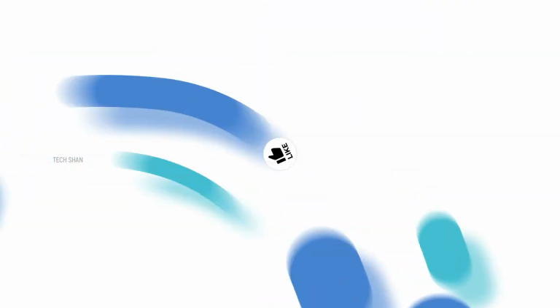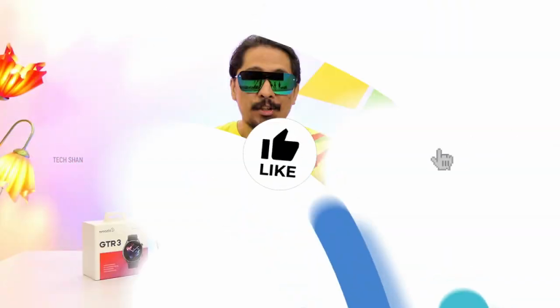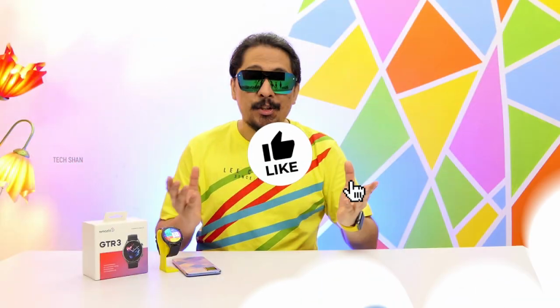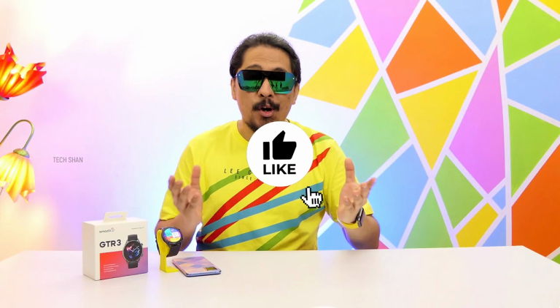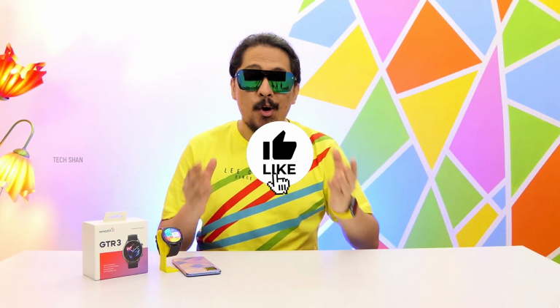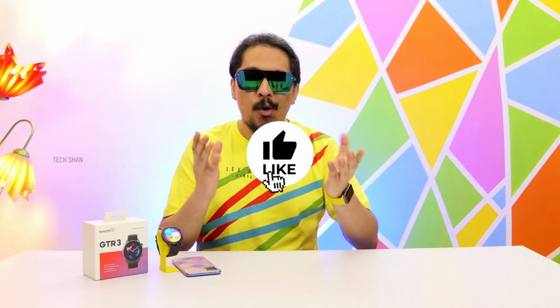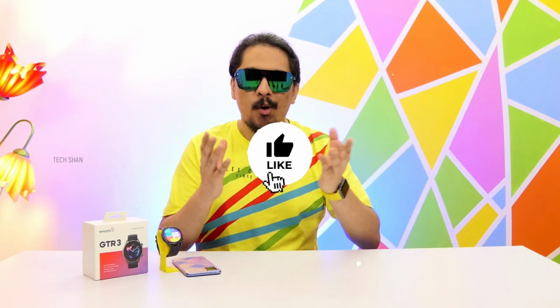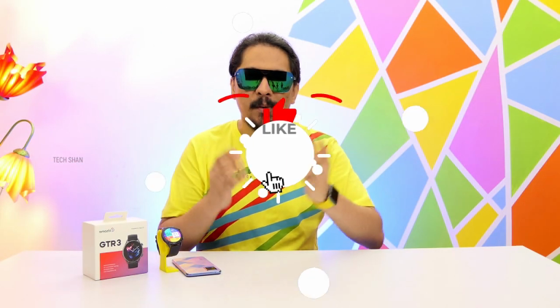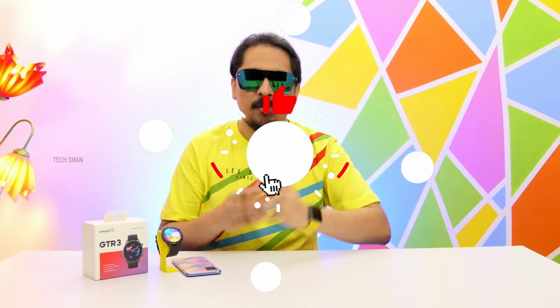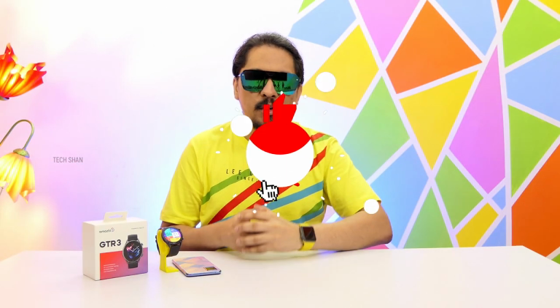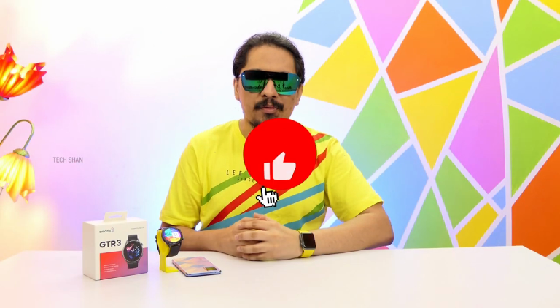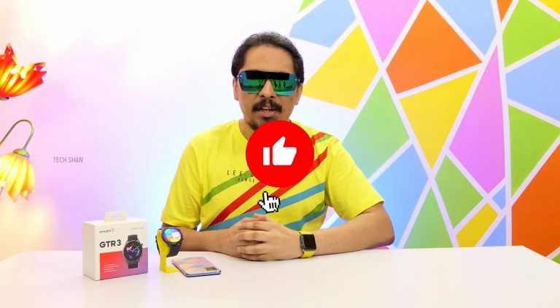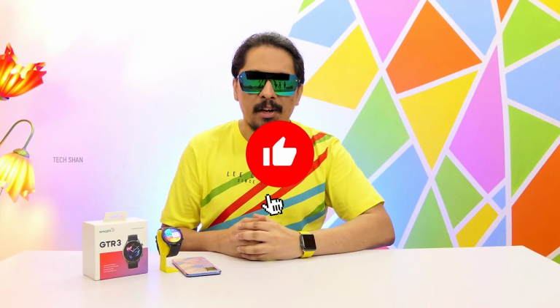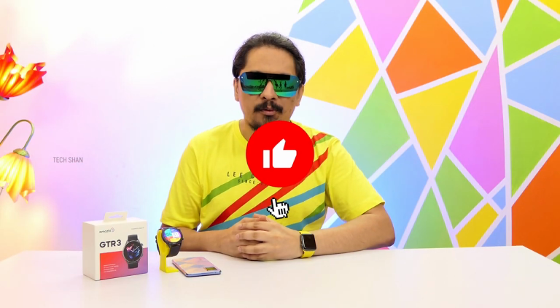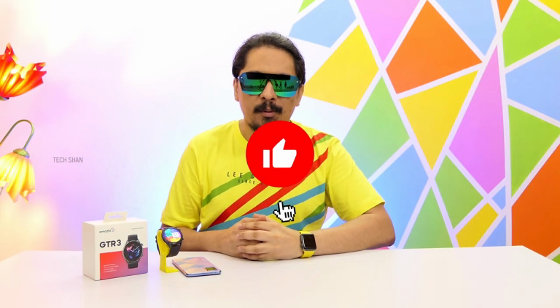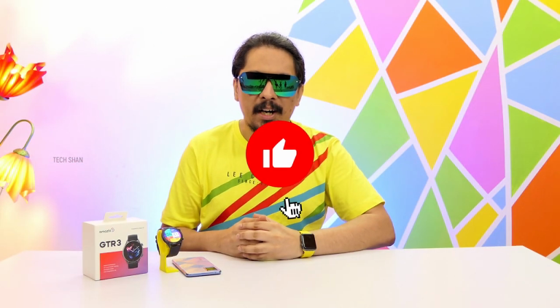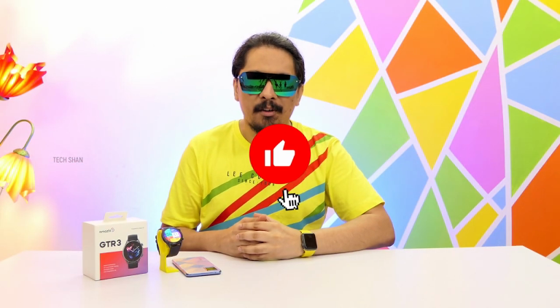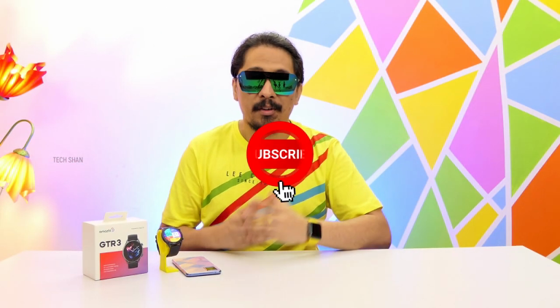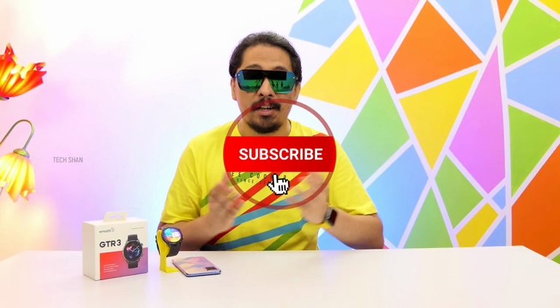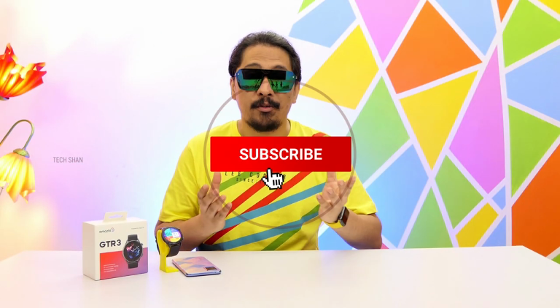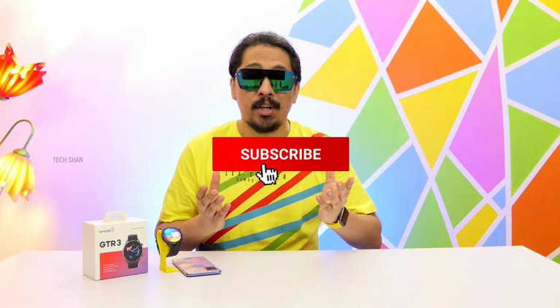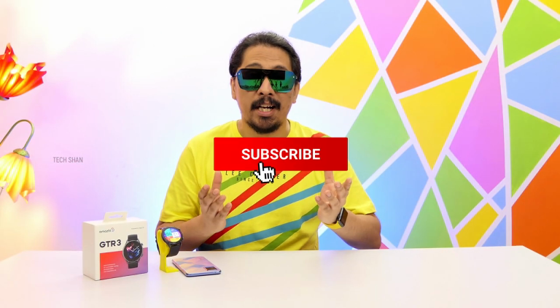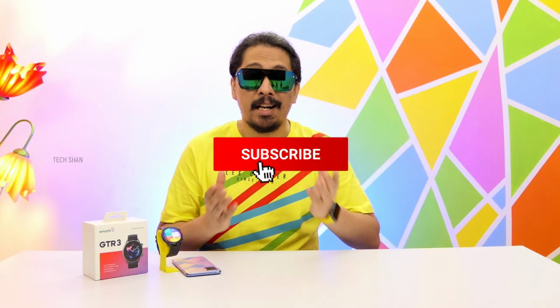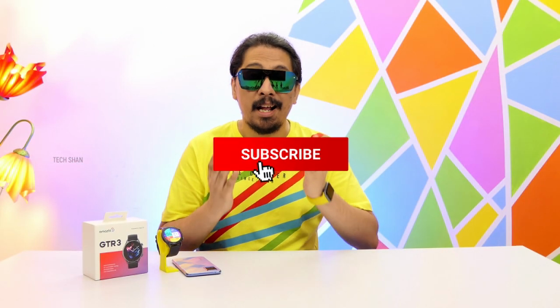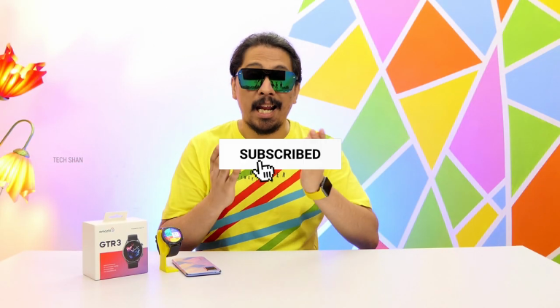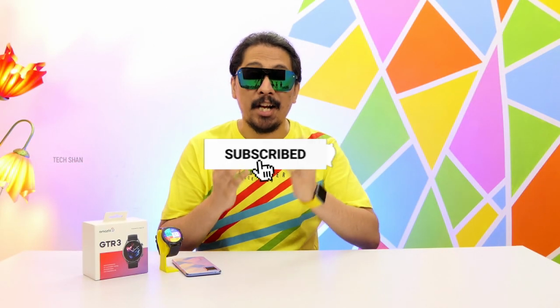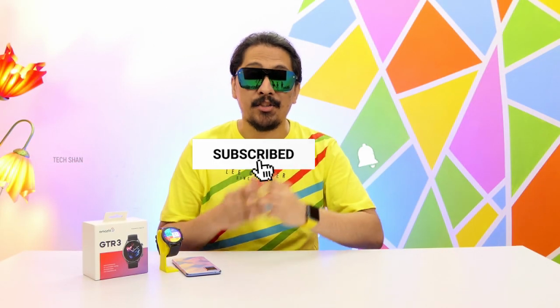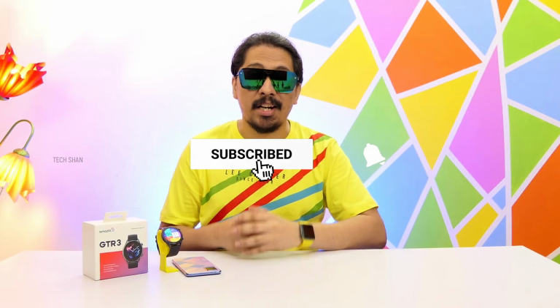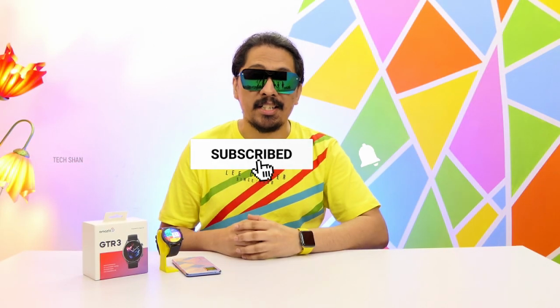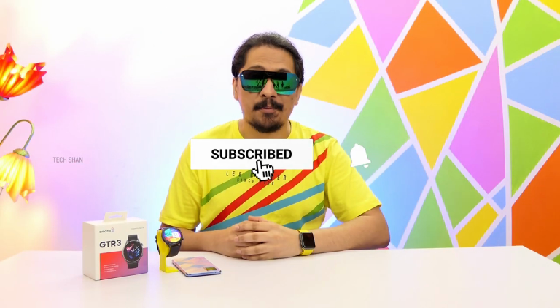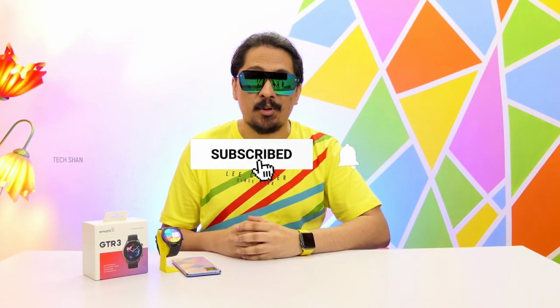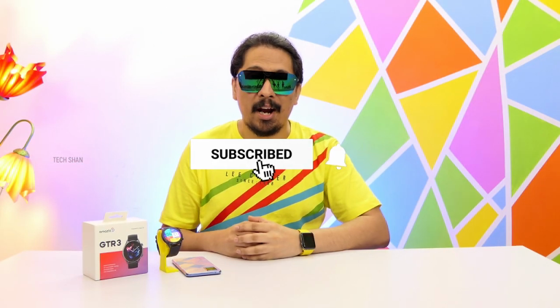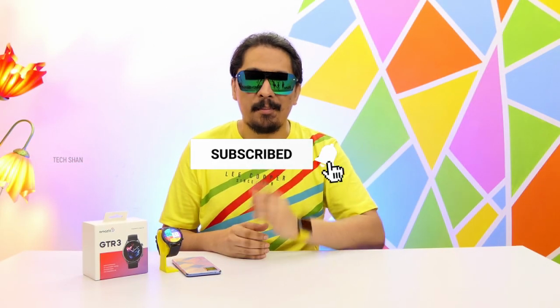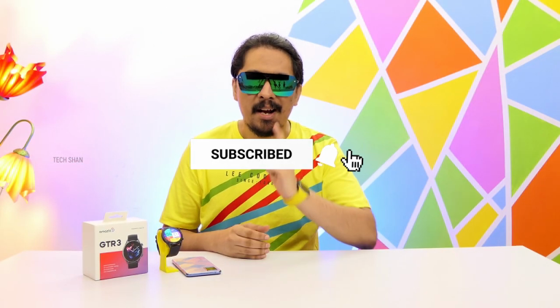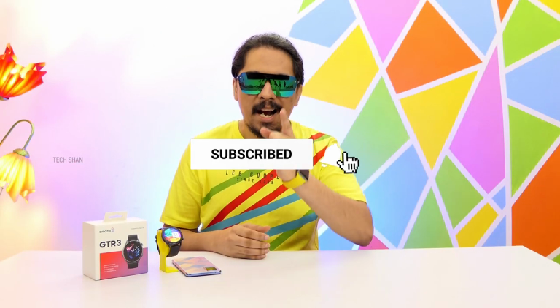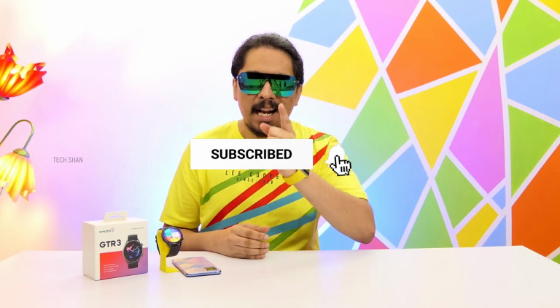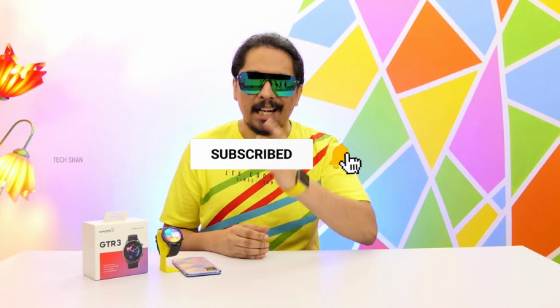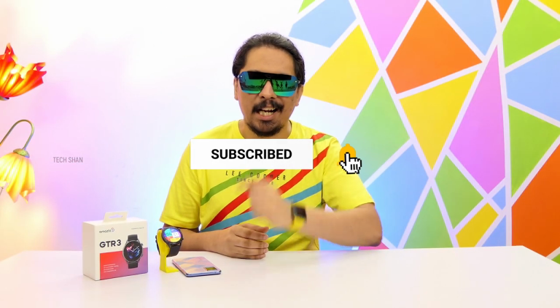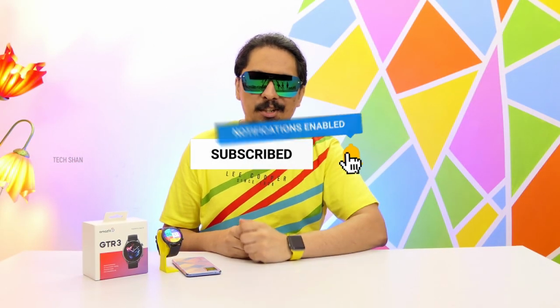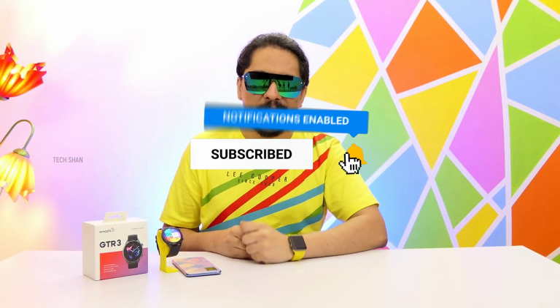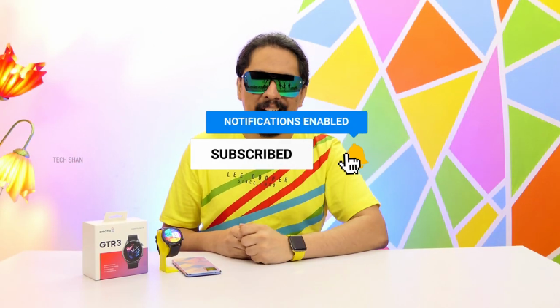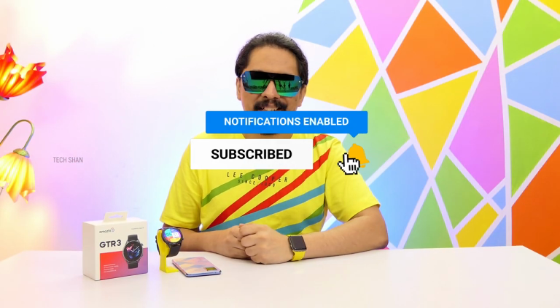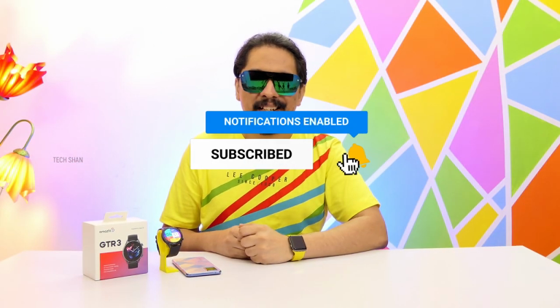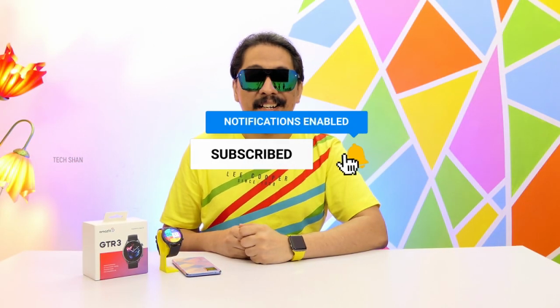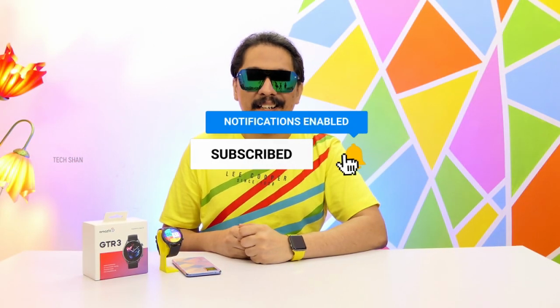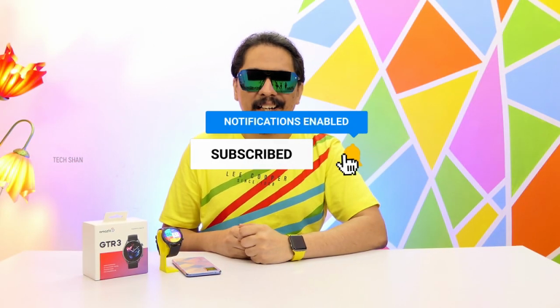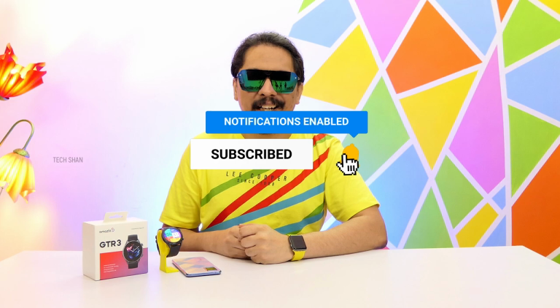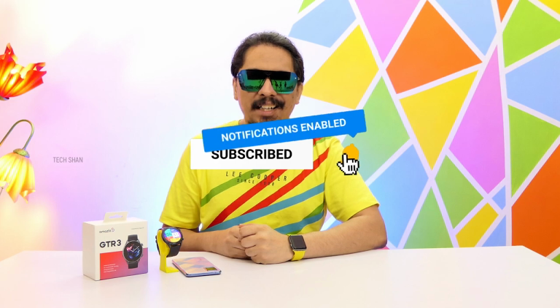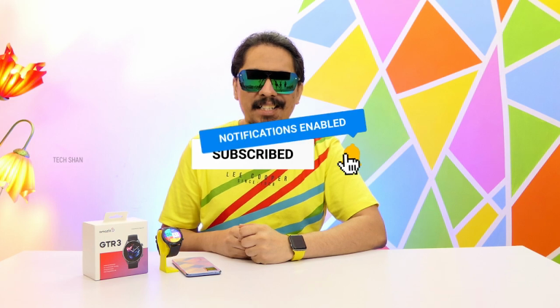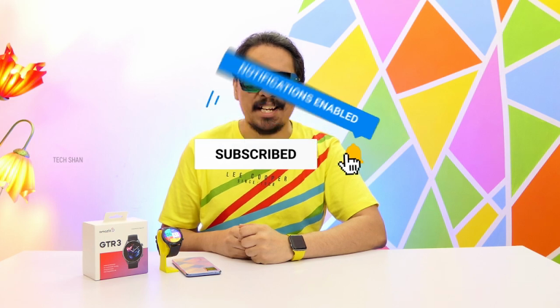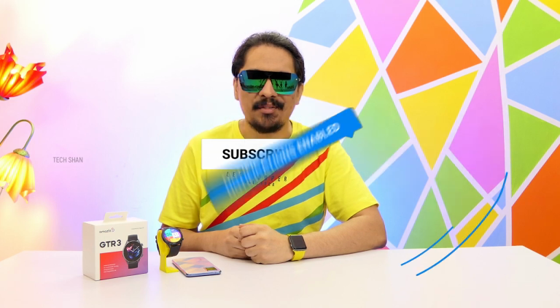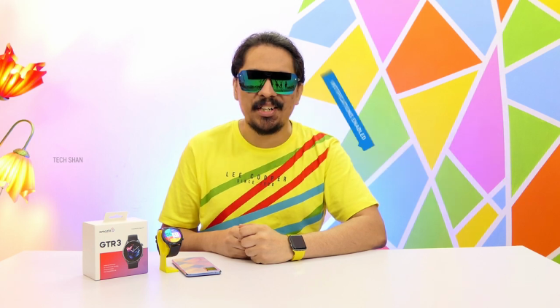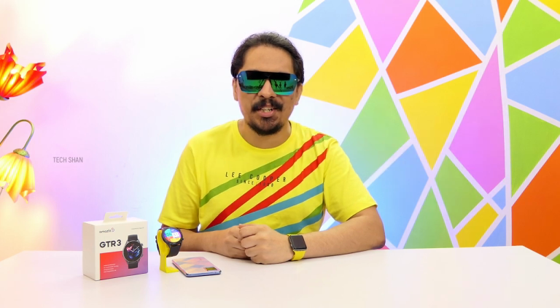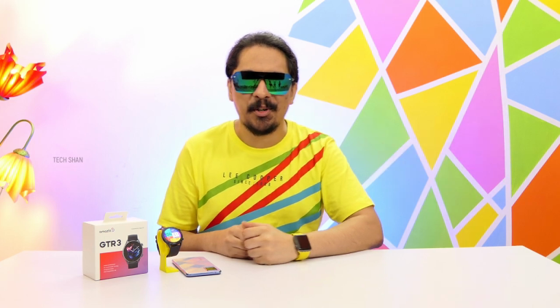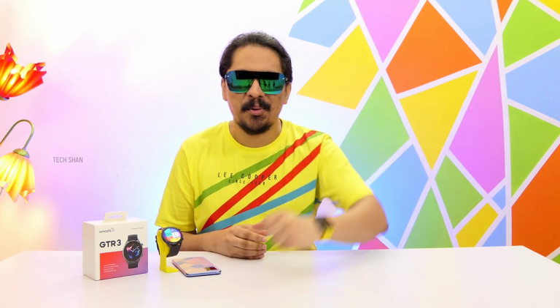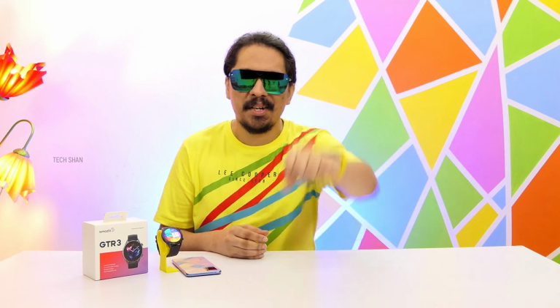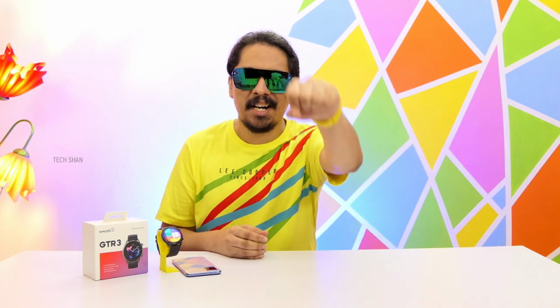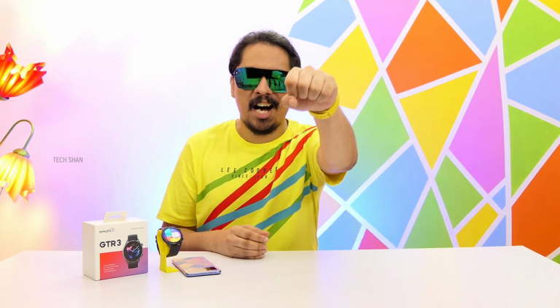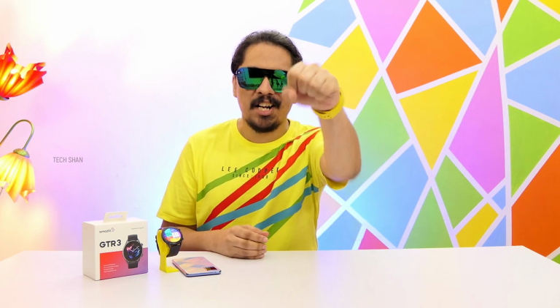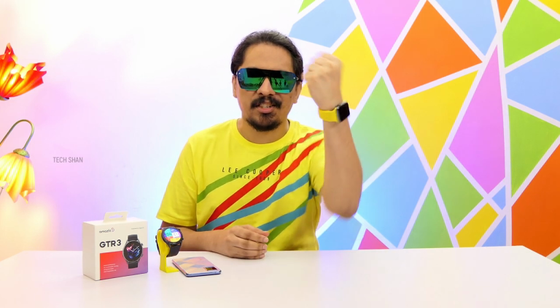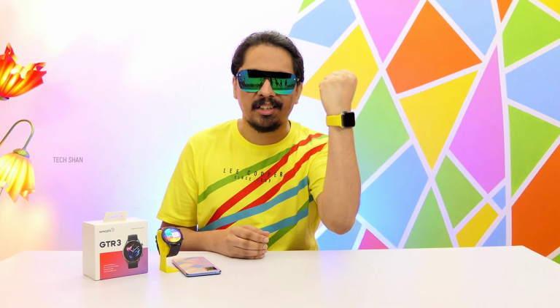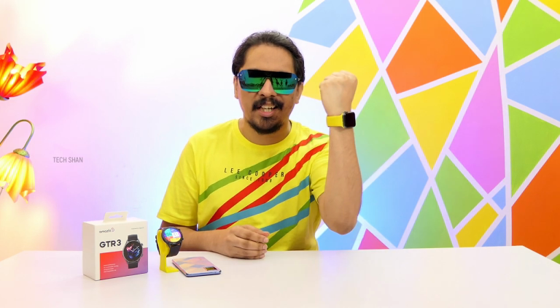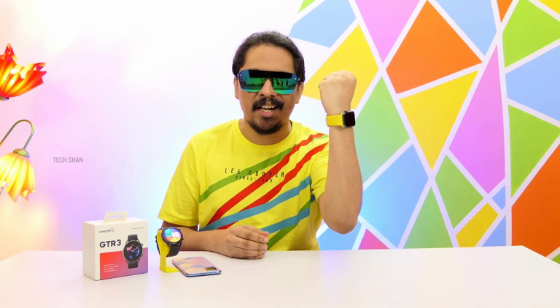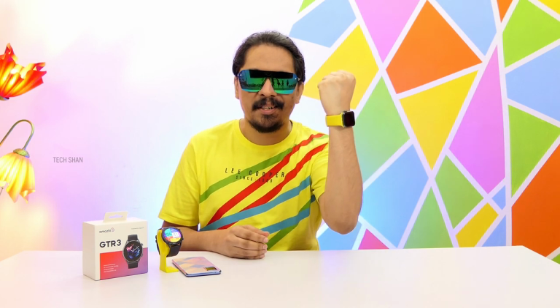So hope you found this video informative. If you did, like, share, and subscribe, and I'll catch you guys in another exciting video. Until then!